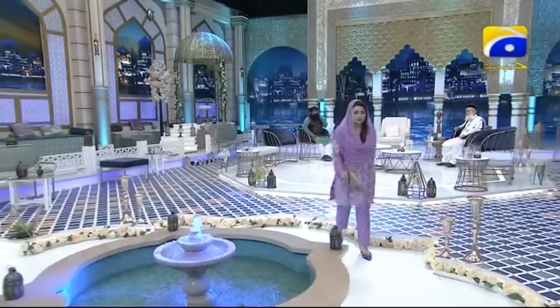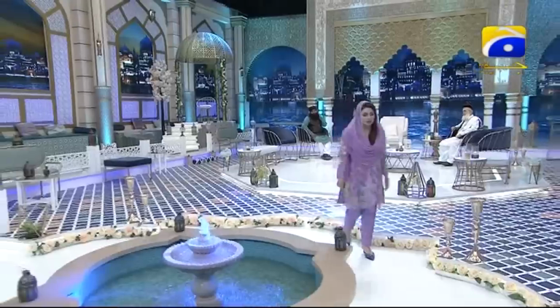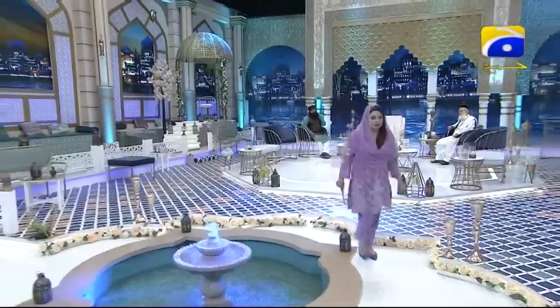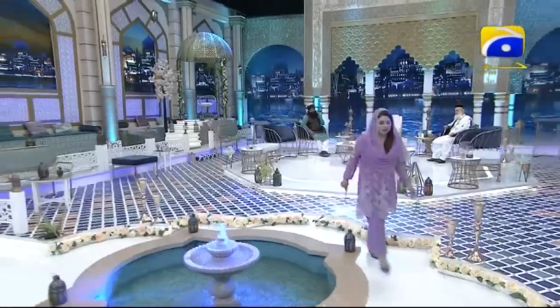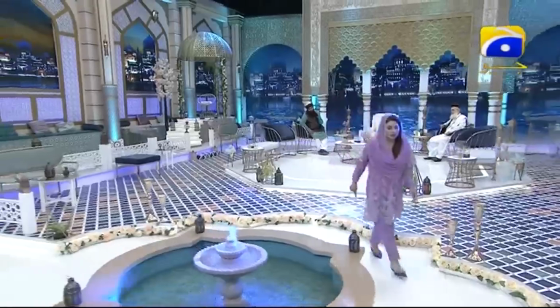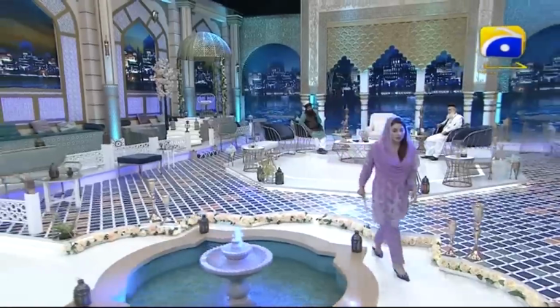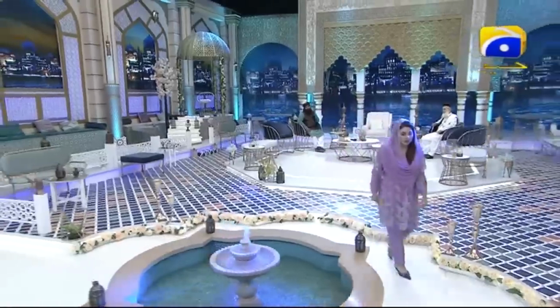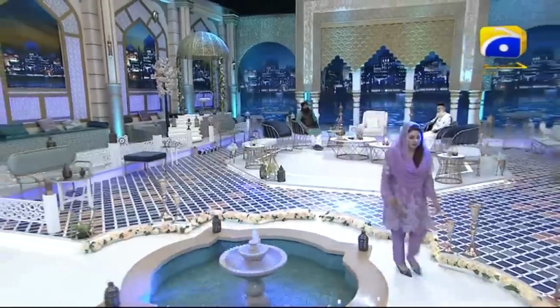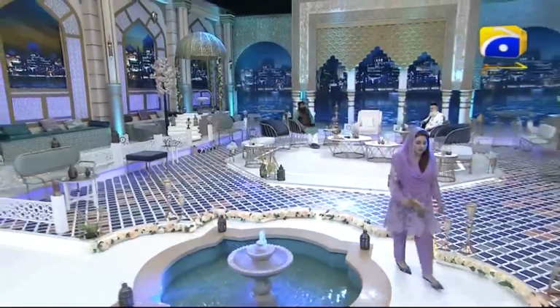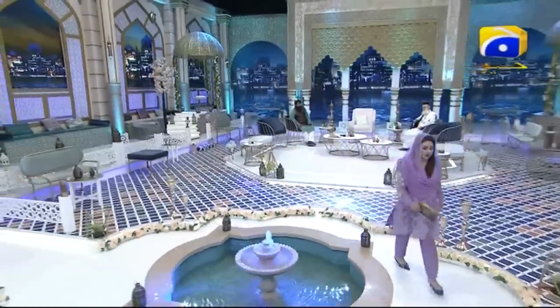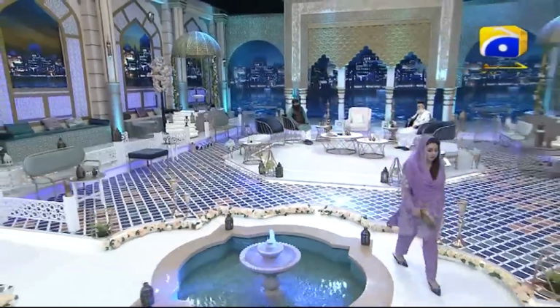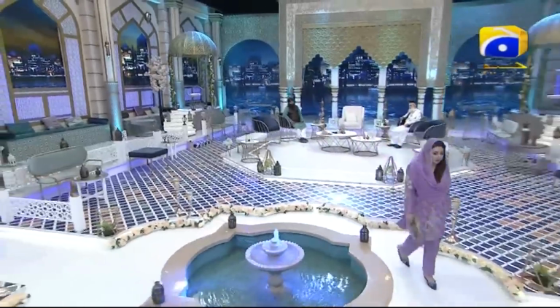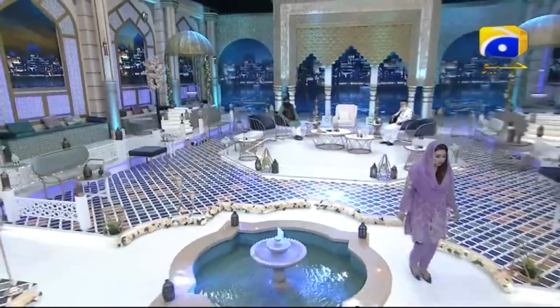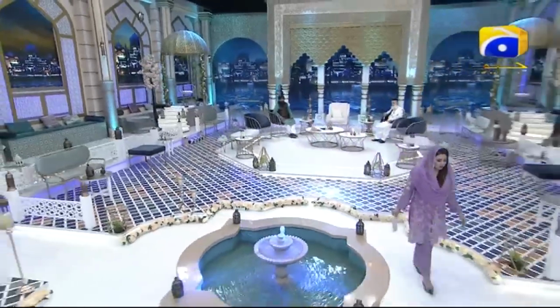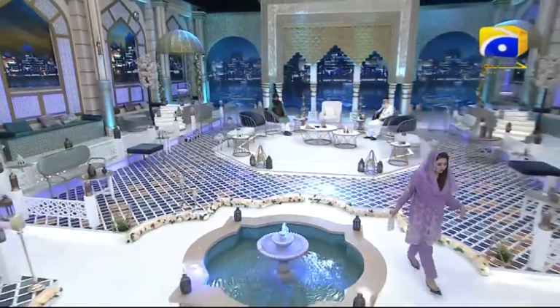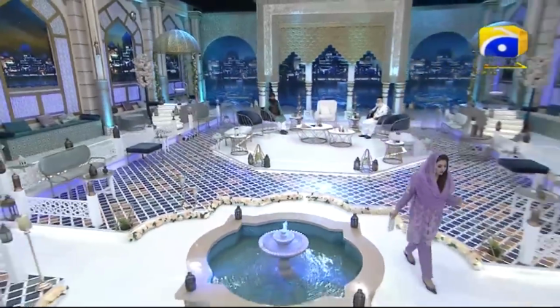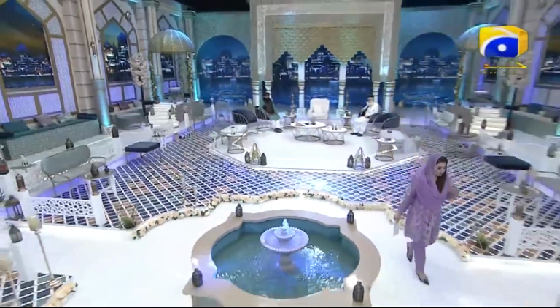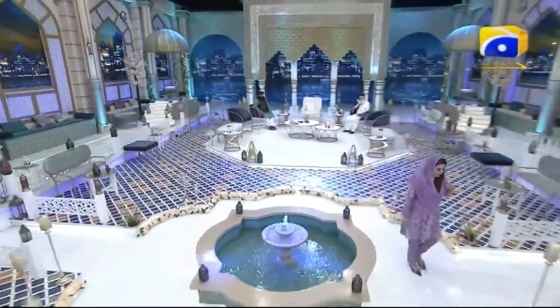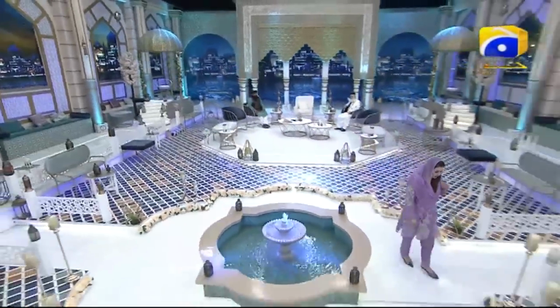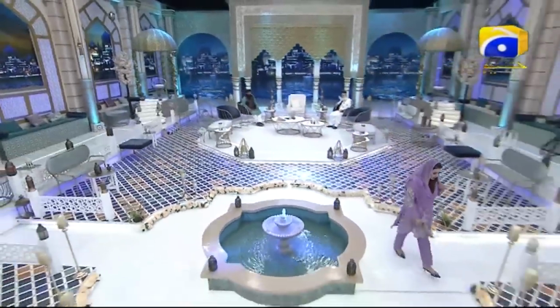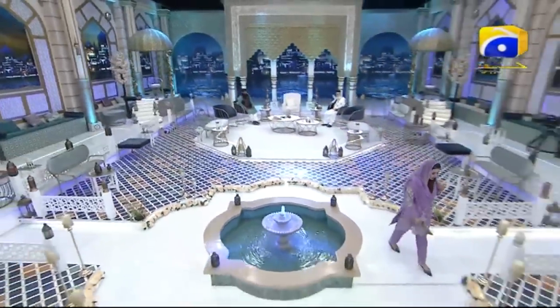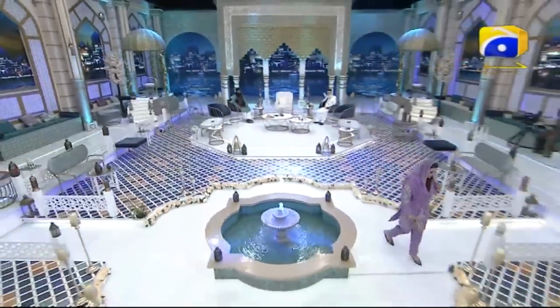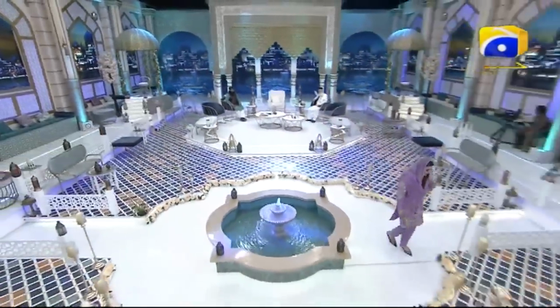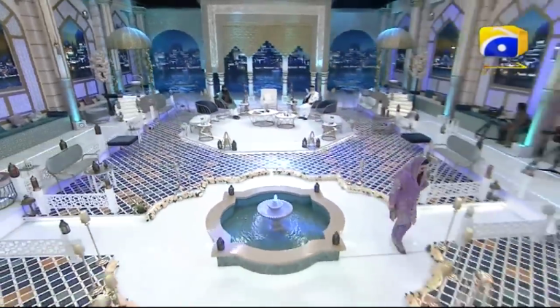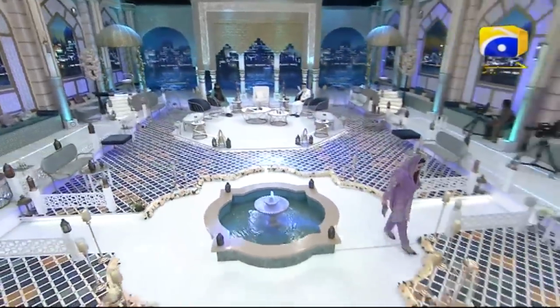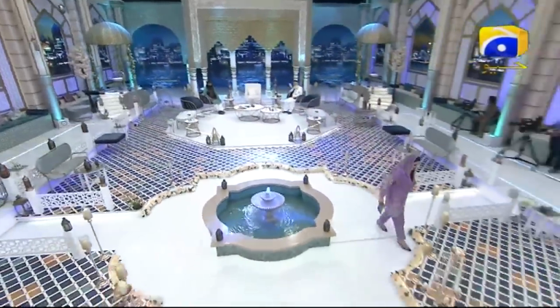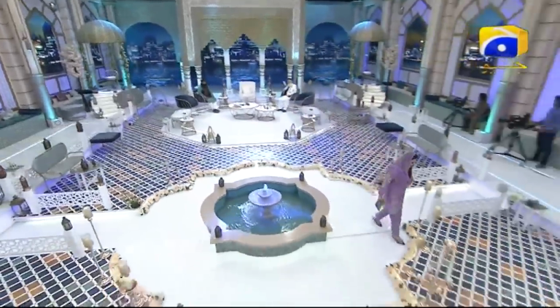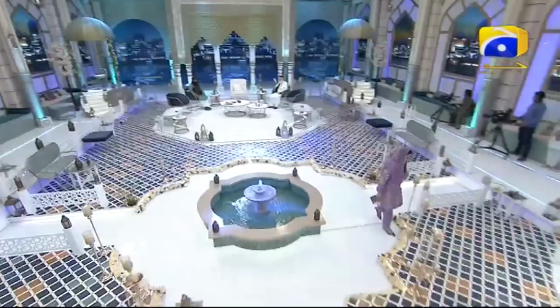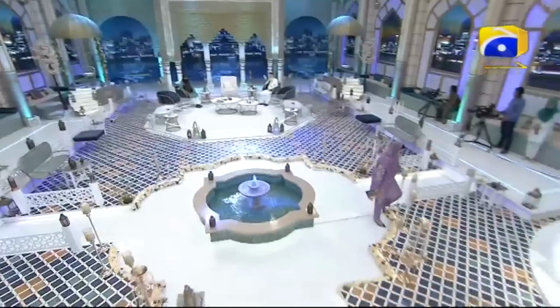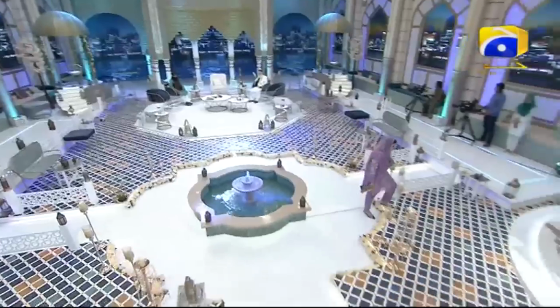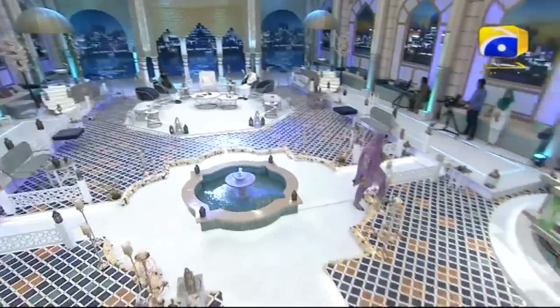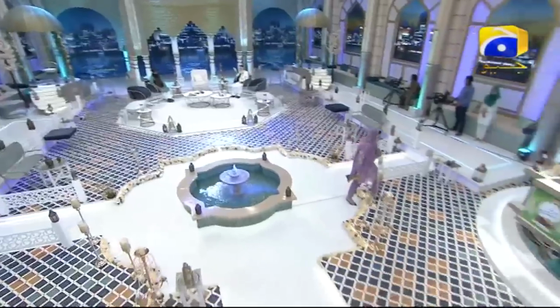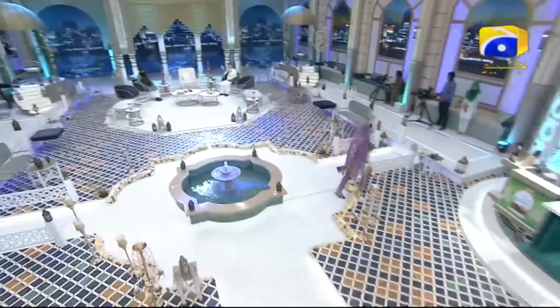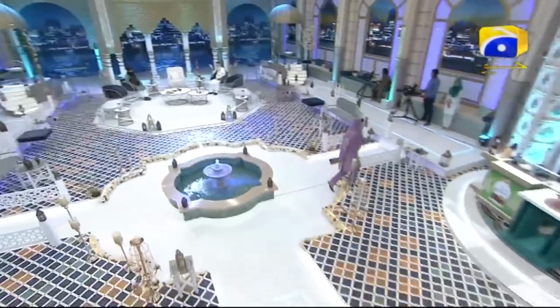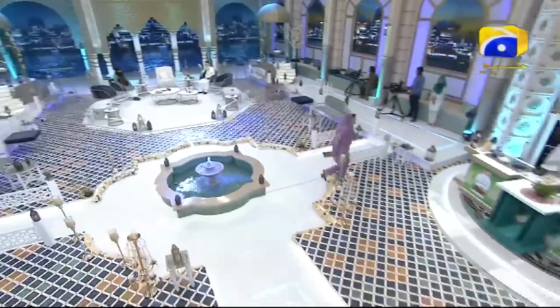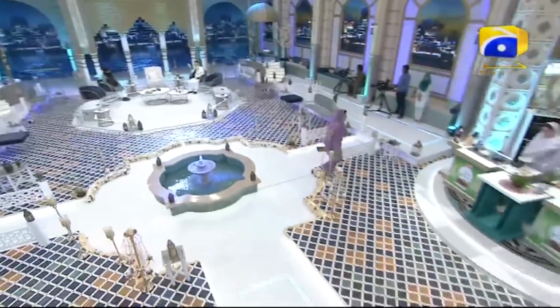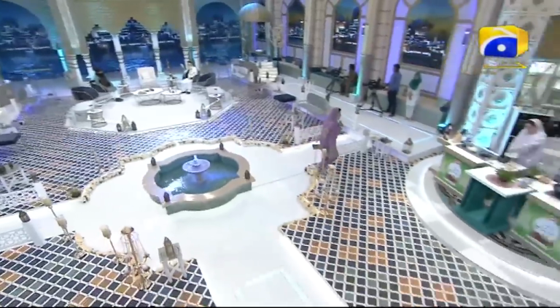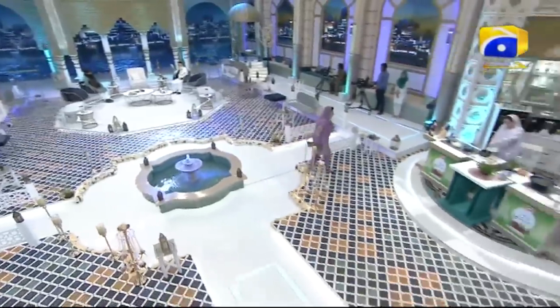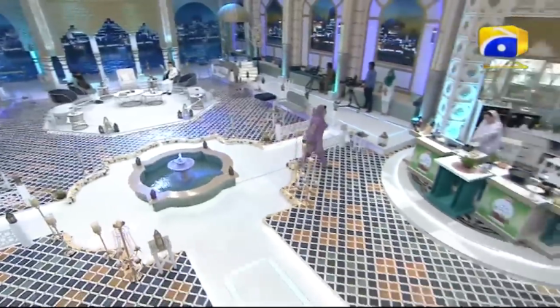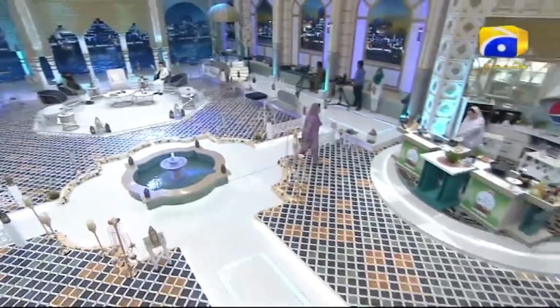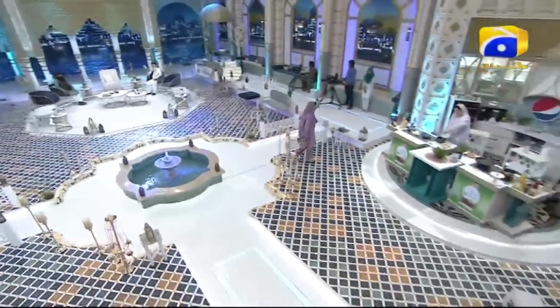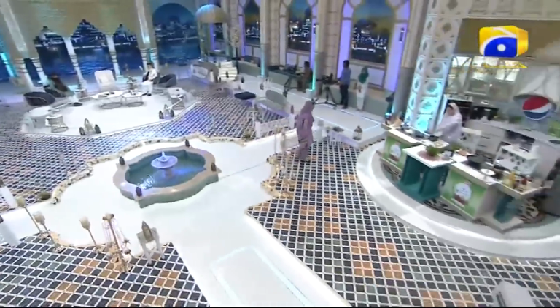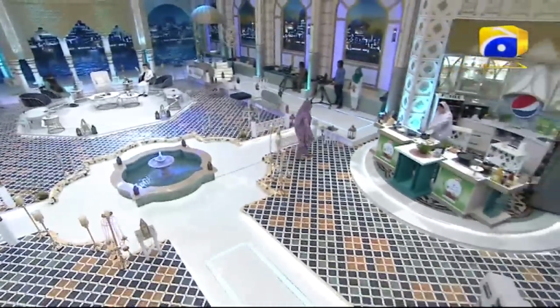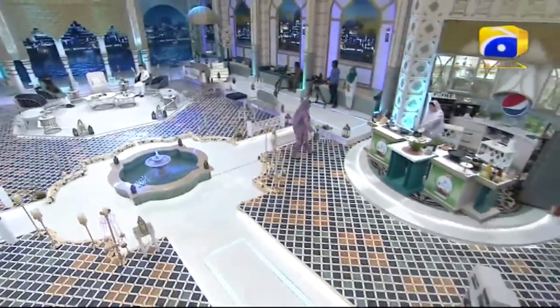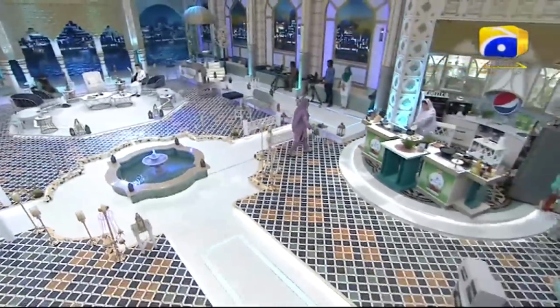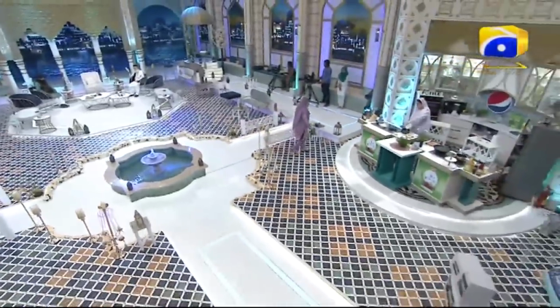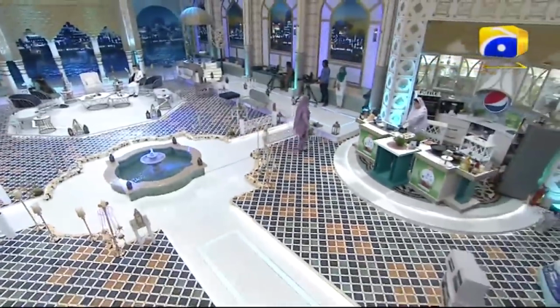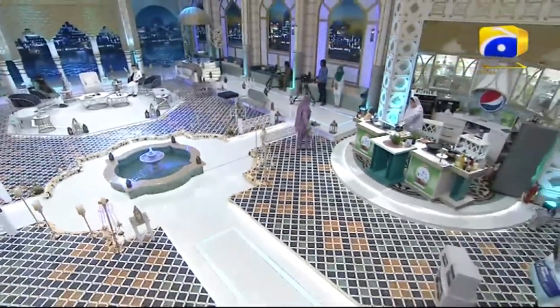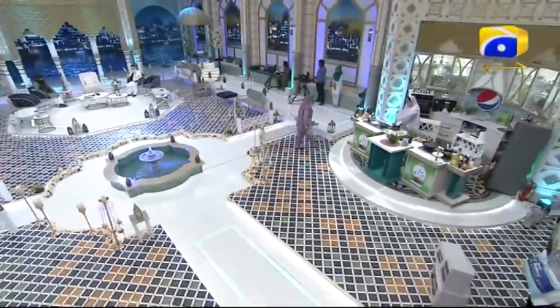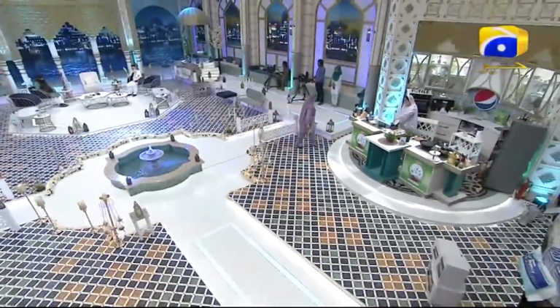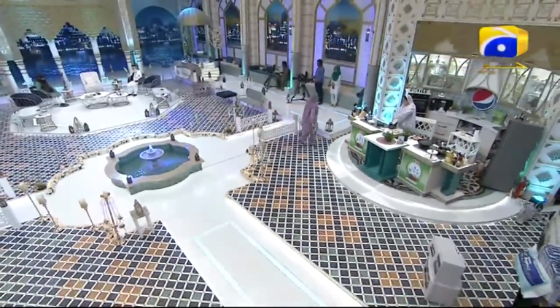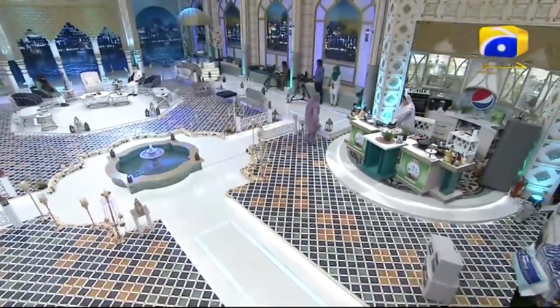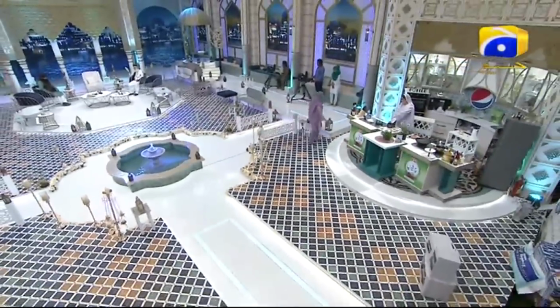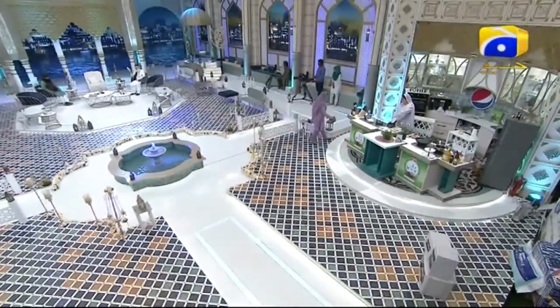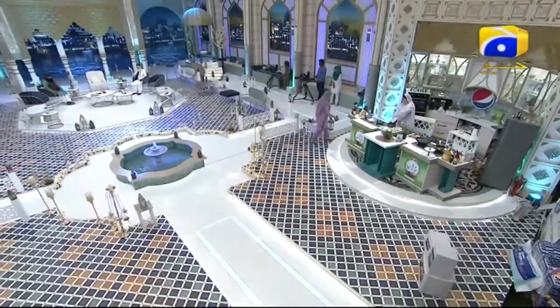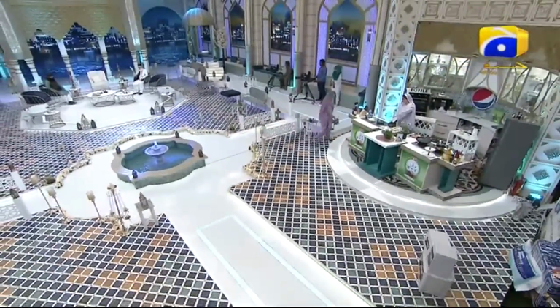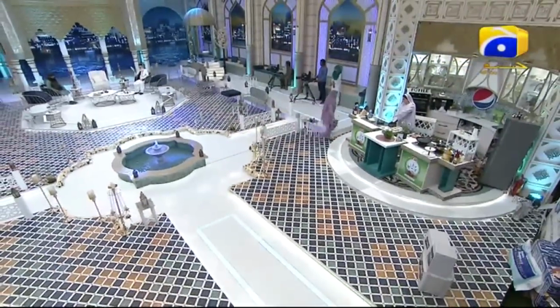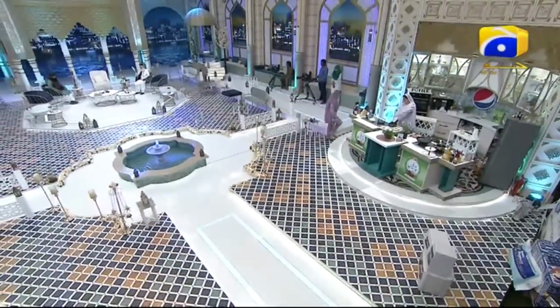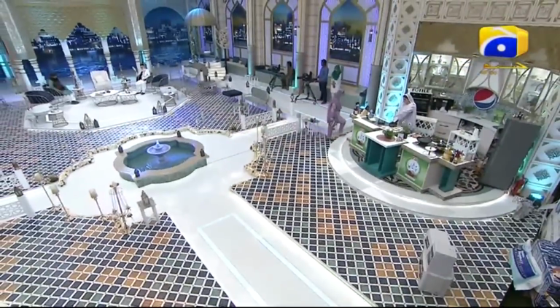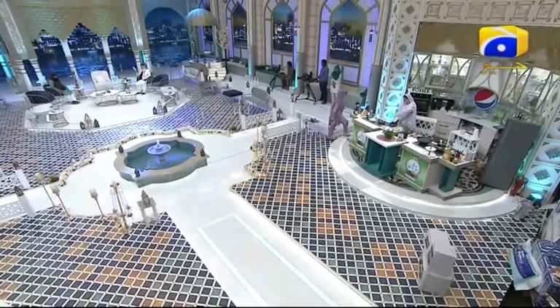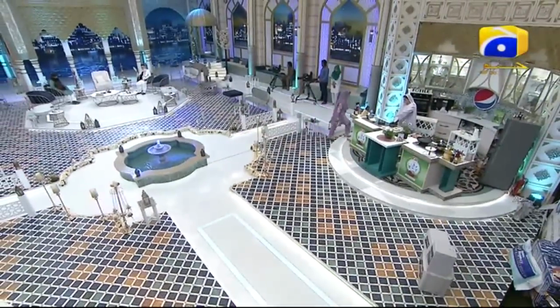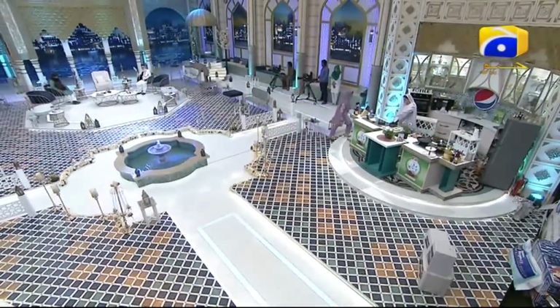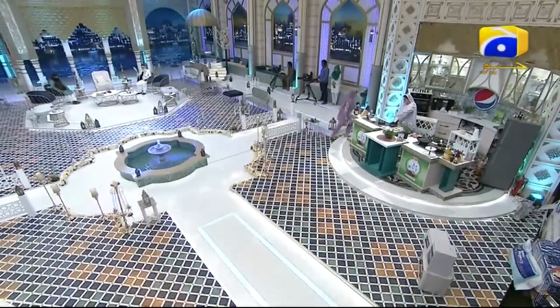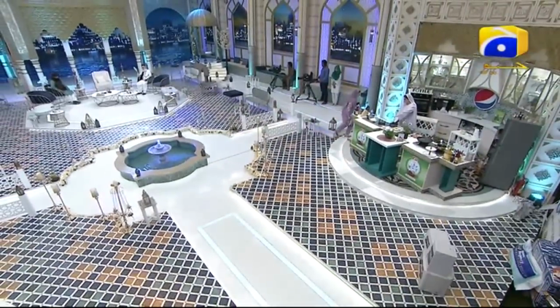I am going to the kitchen because Chef Sumaira has come here to prepare for all of this. Chef Sumaira, Assalamualaikum. Assalamualaikum, Rabia.